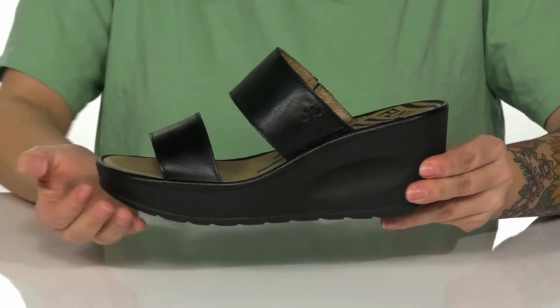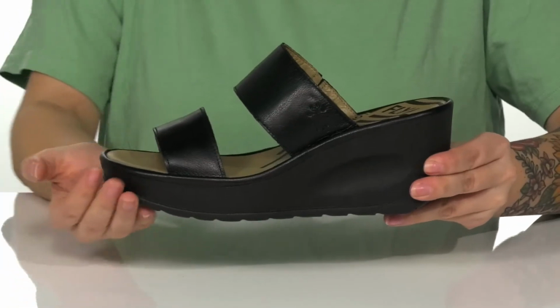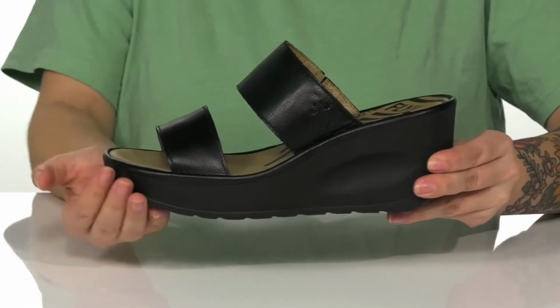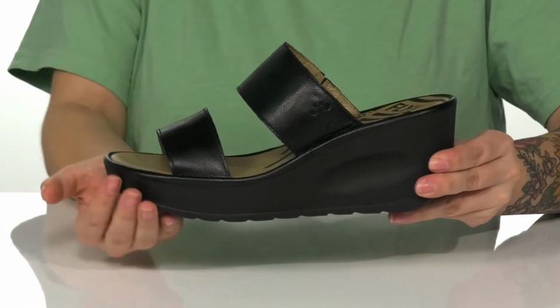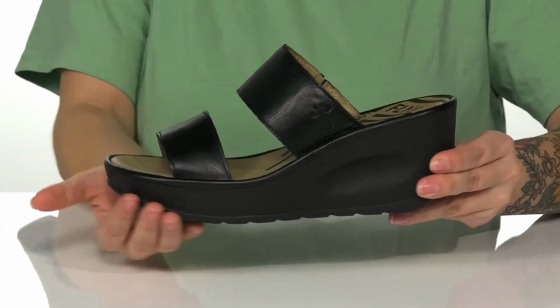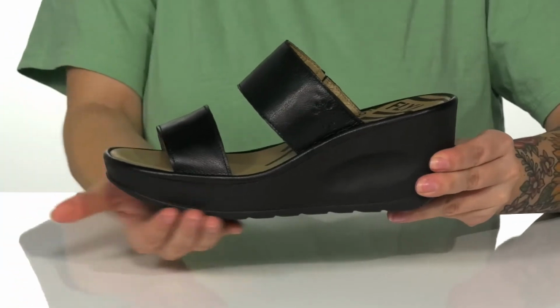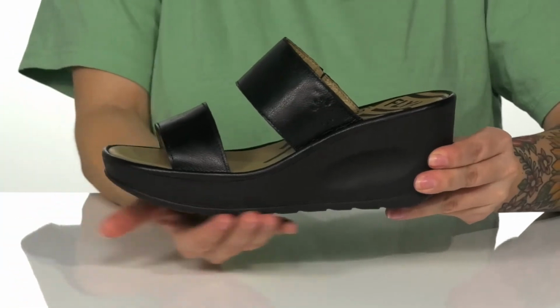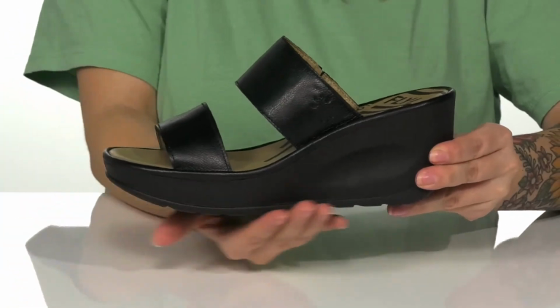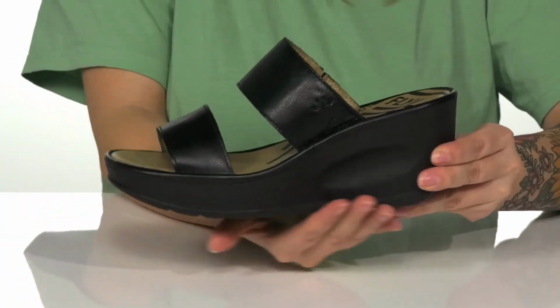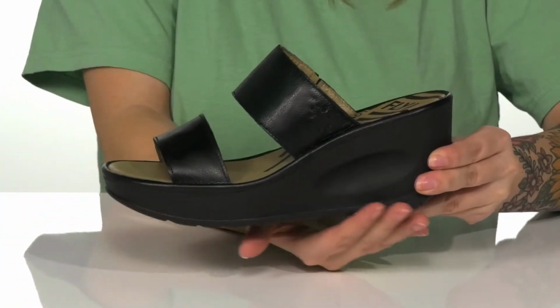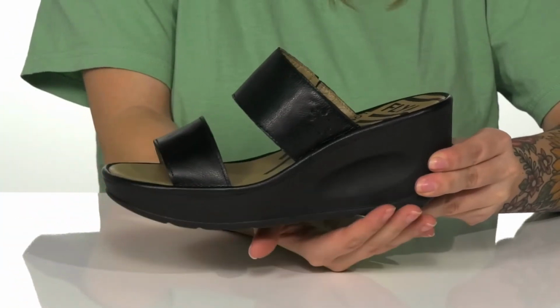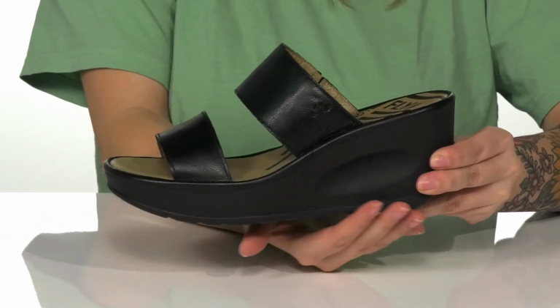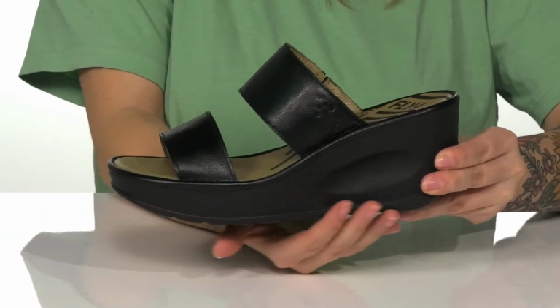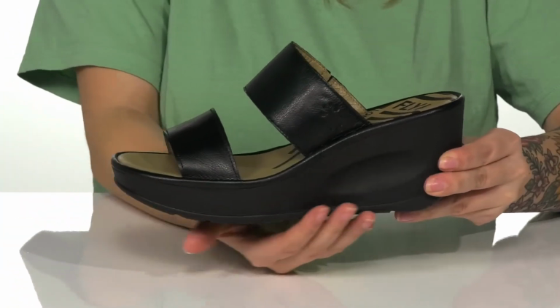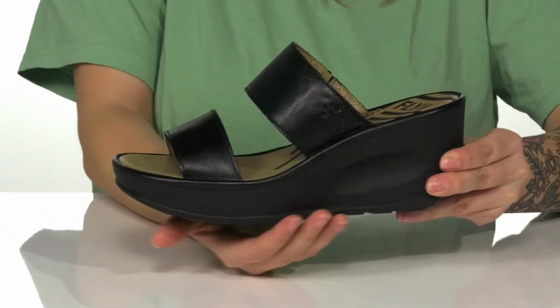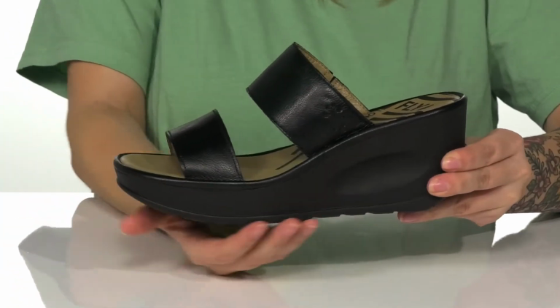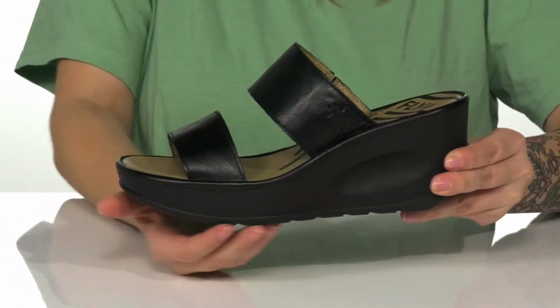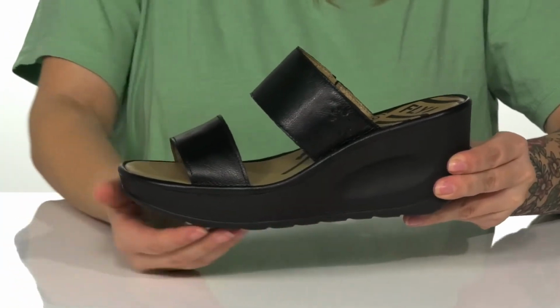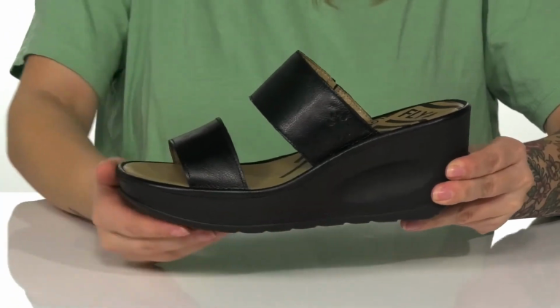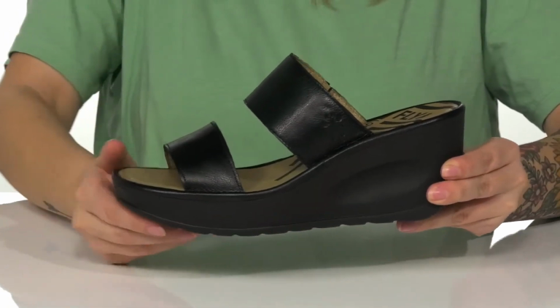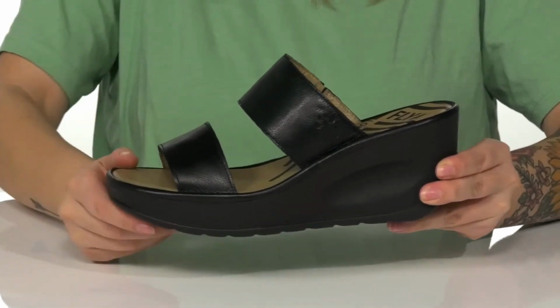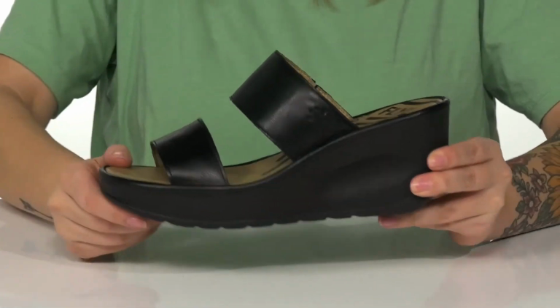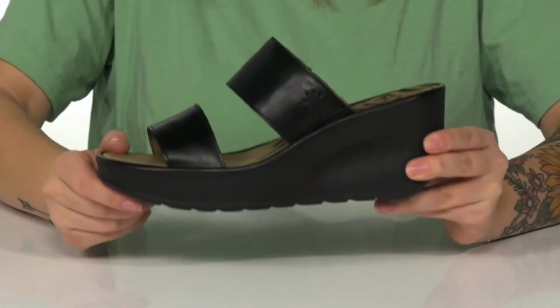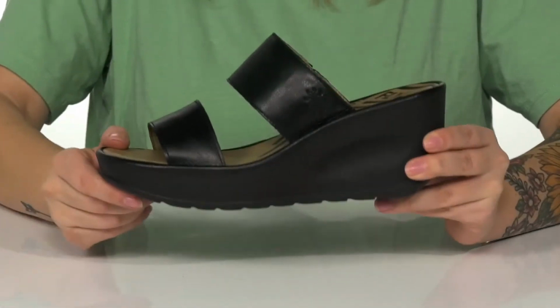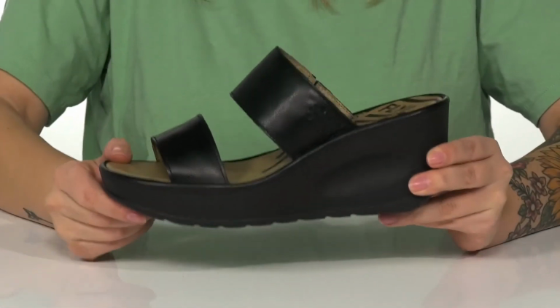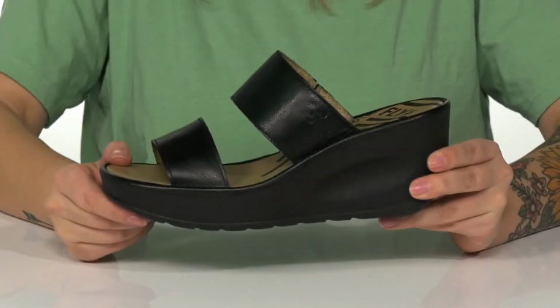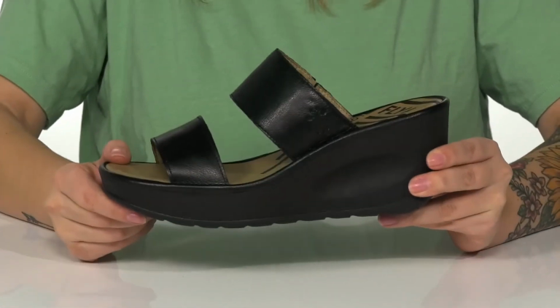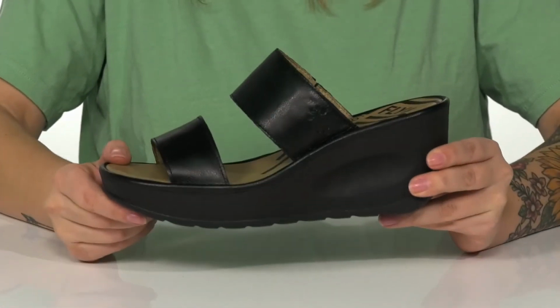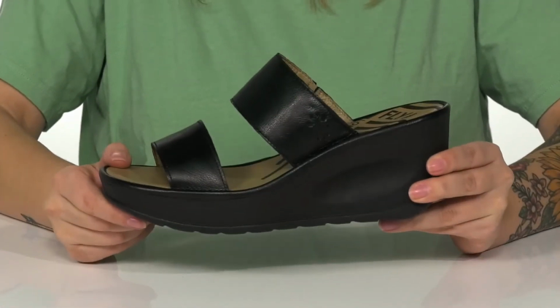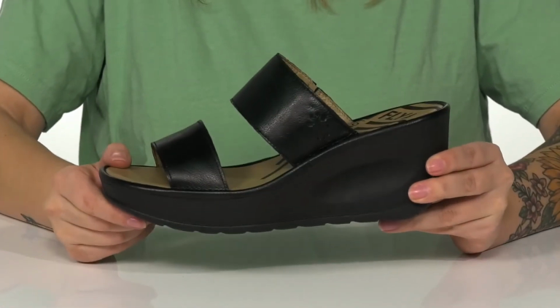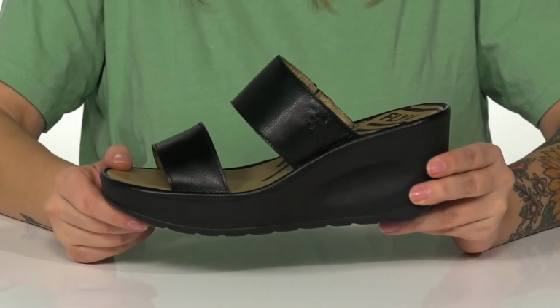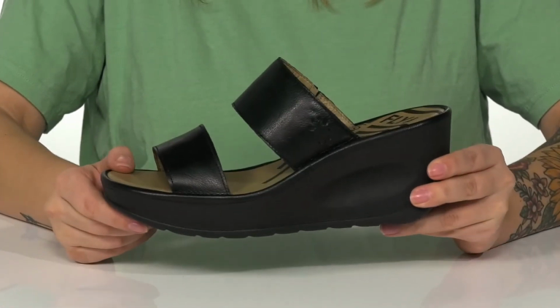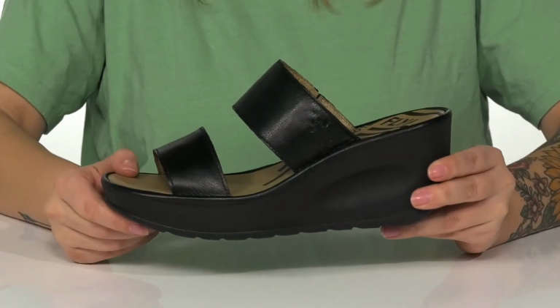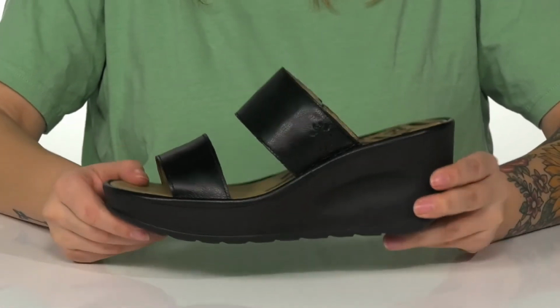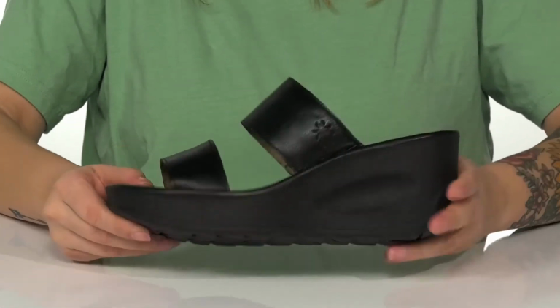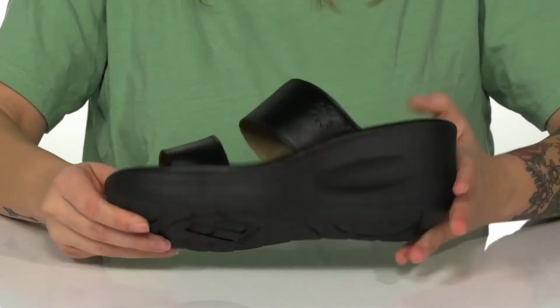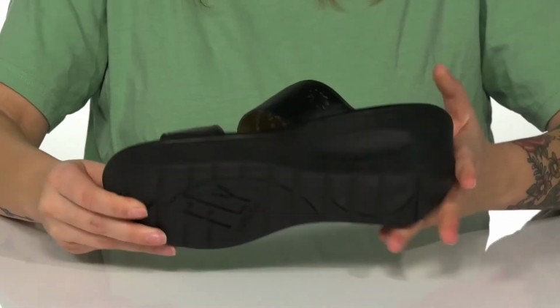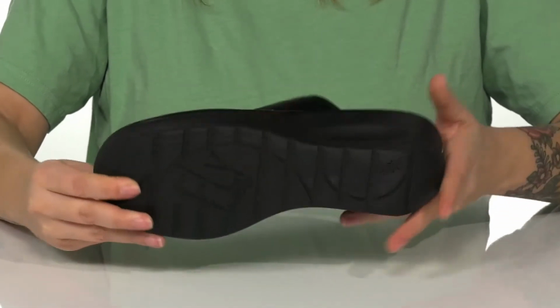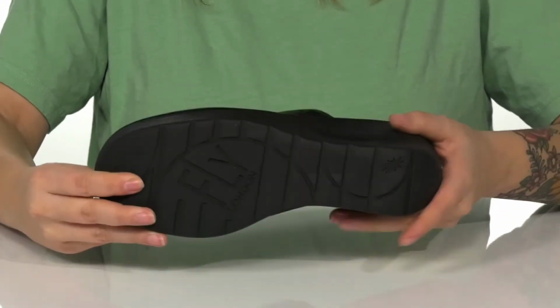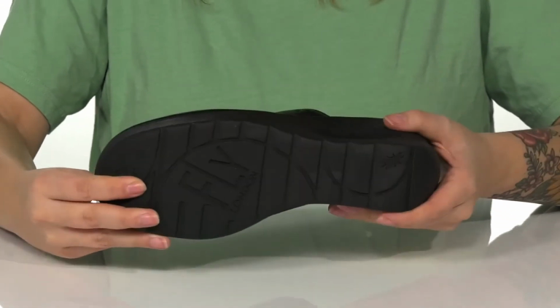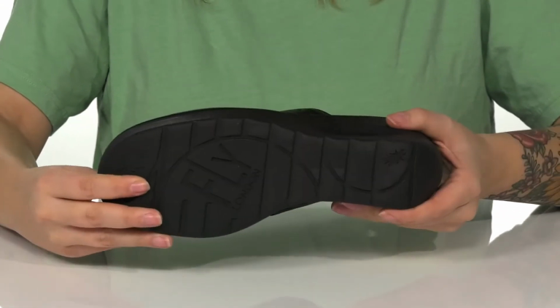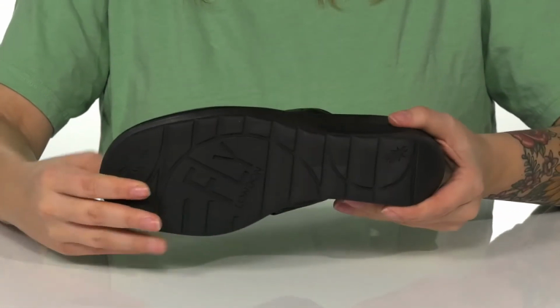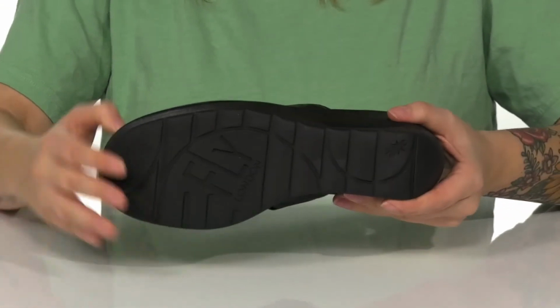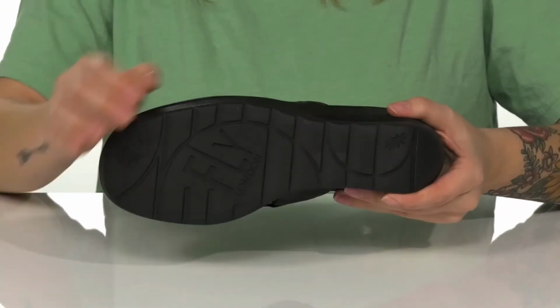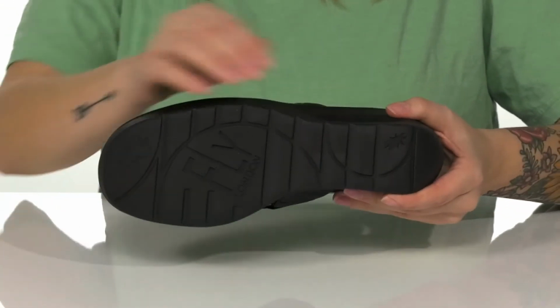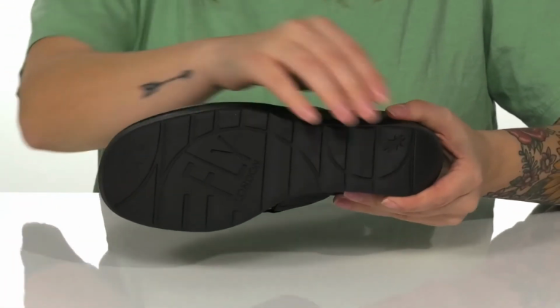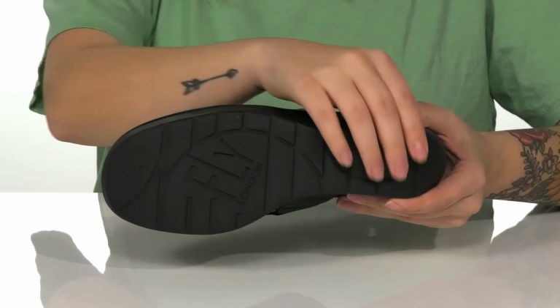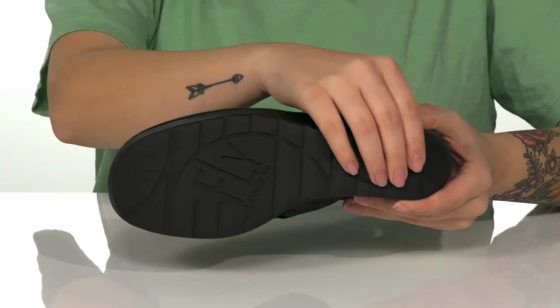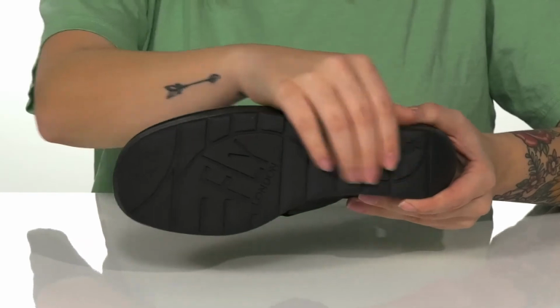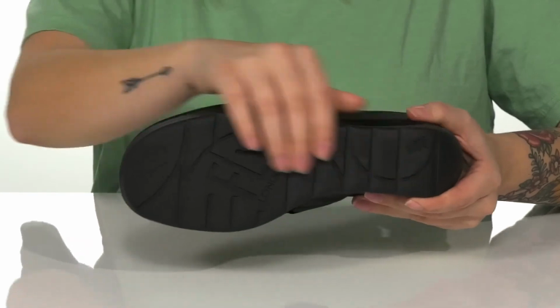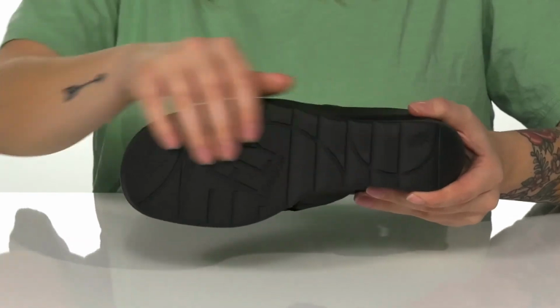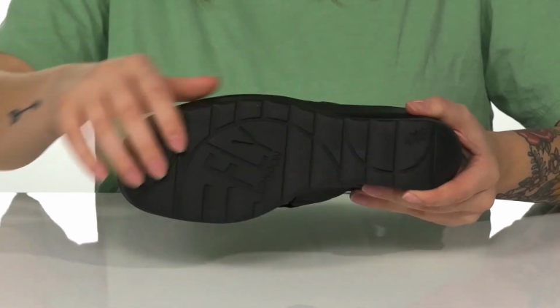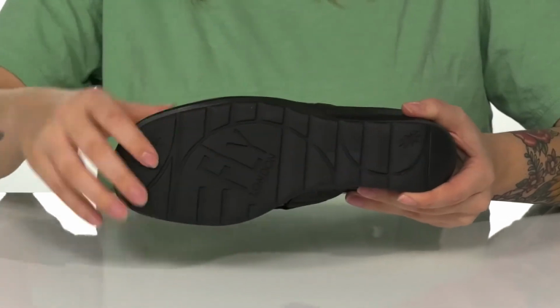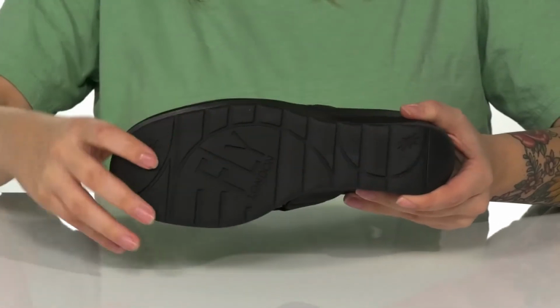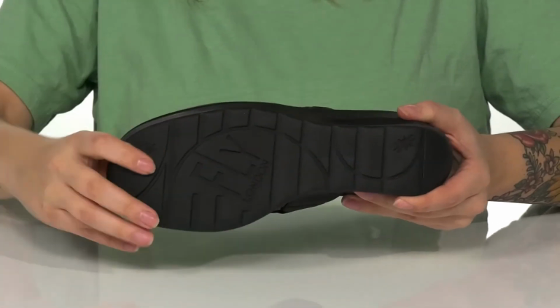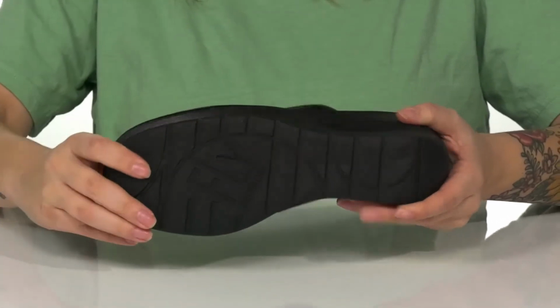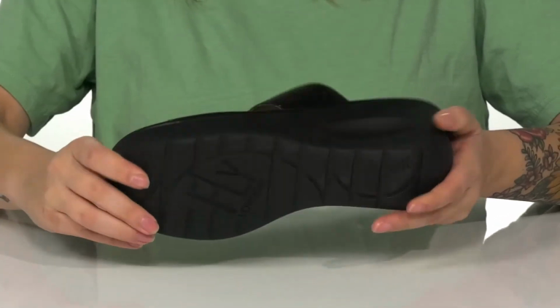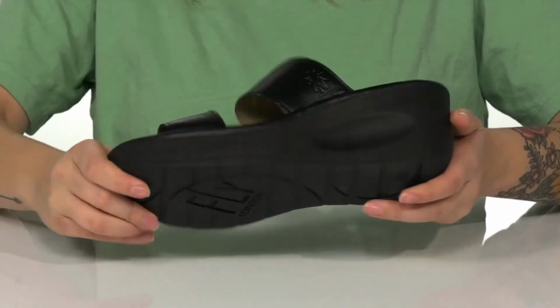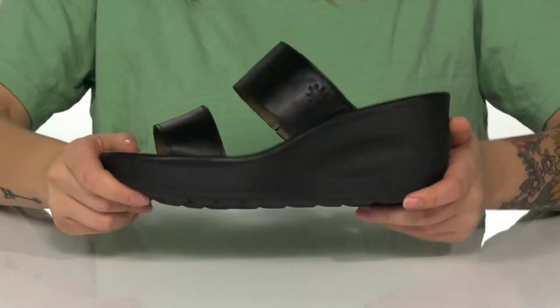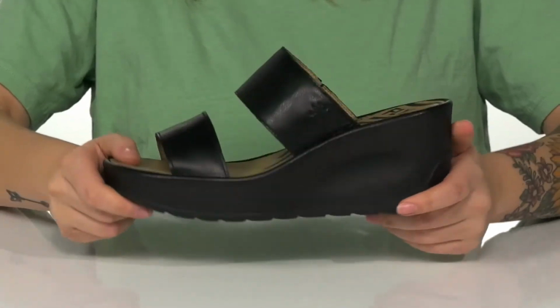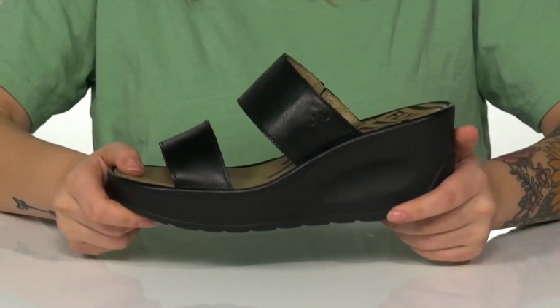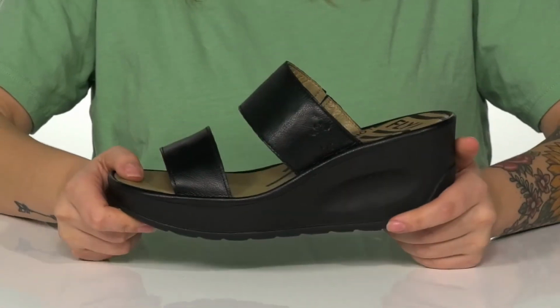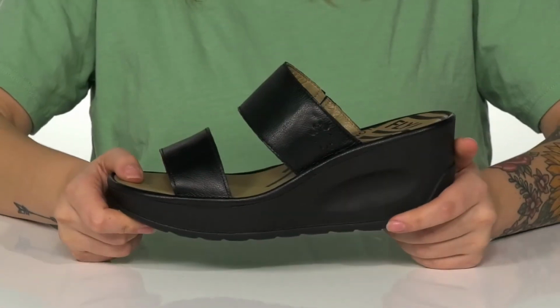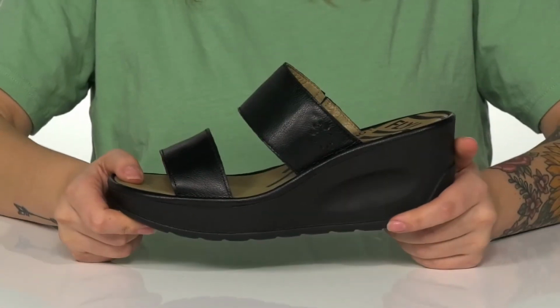That wedged midsole is going to boost you up around three inches in height, and underneath there is a textured outsole for traction.